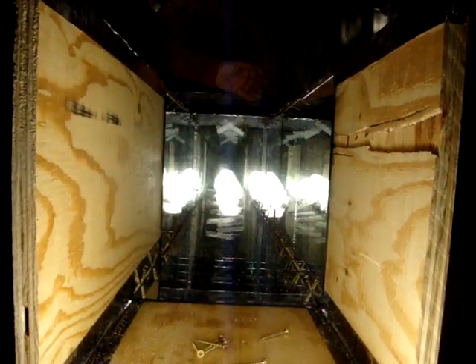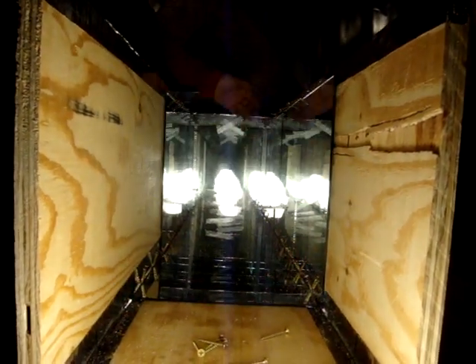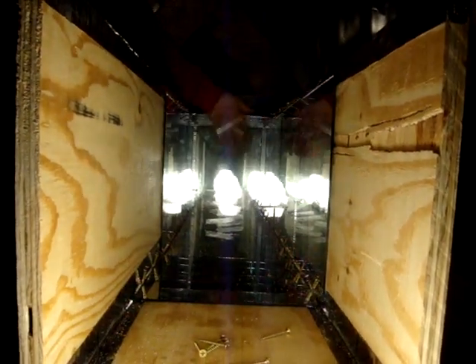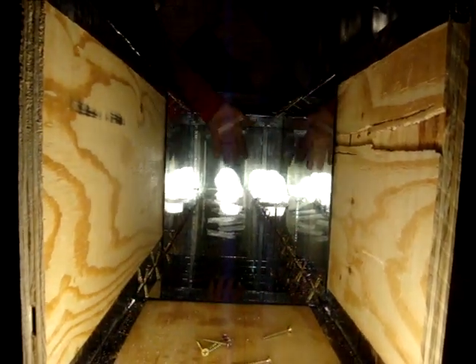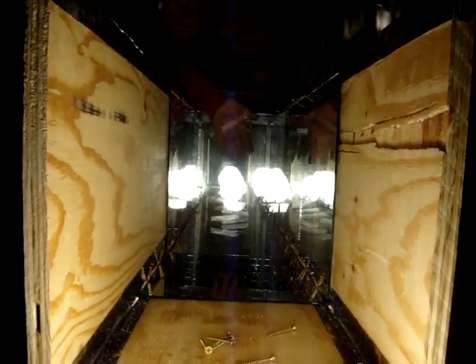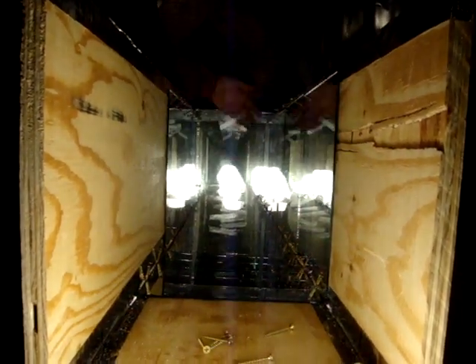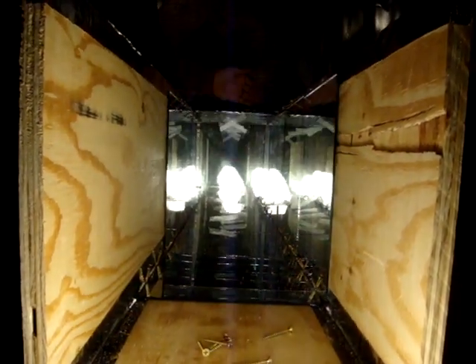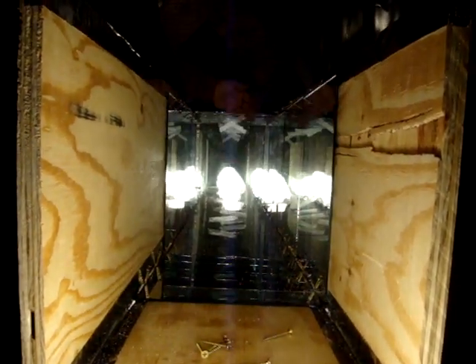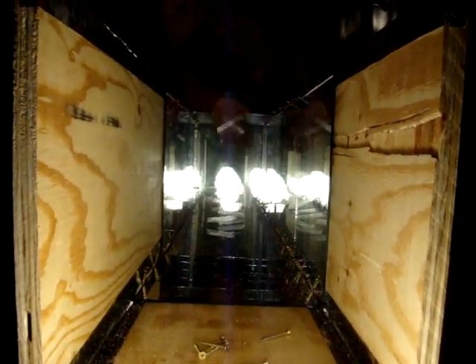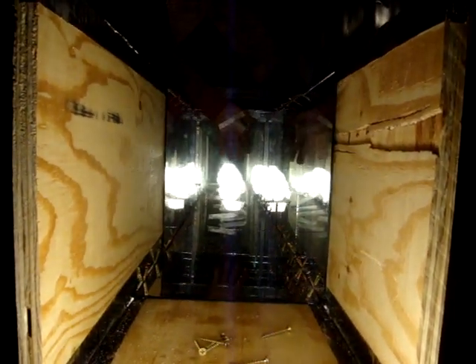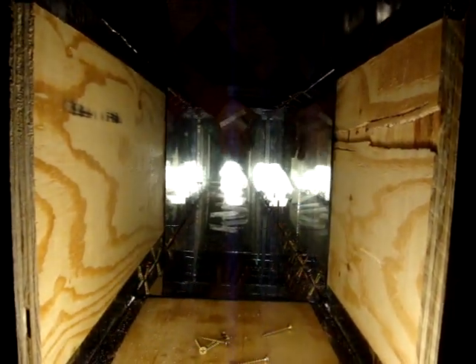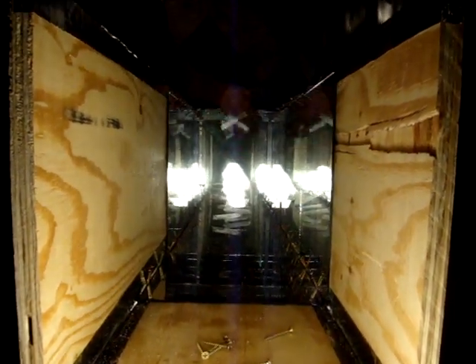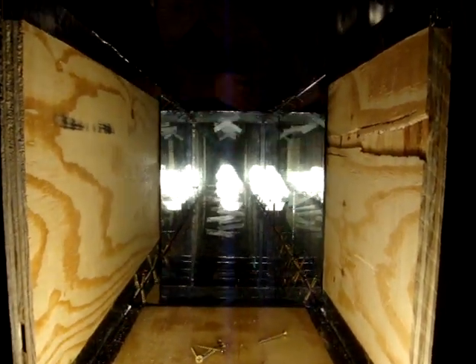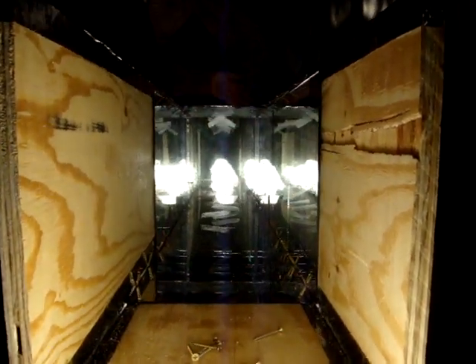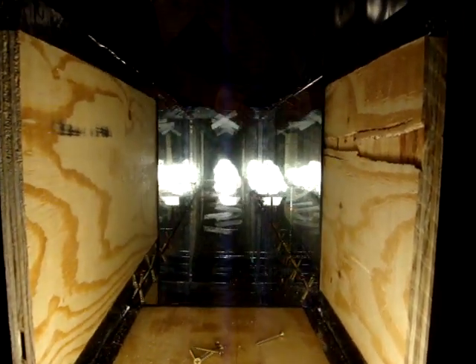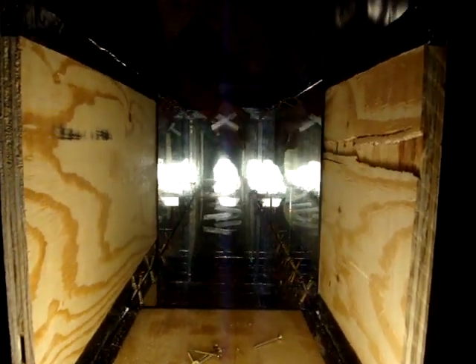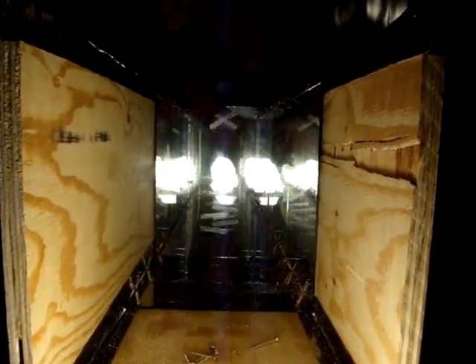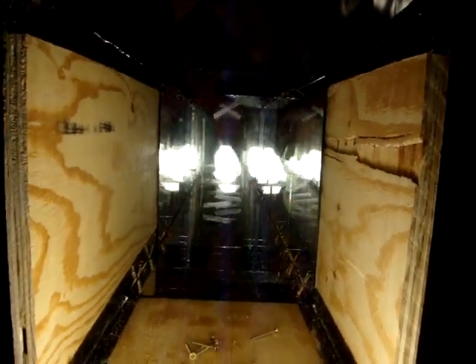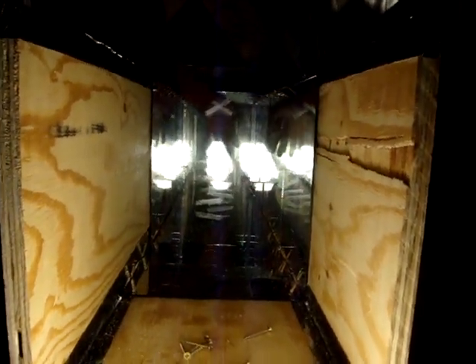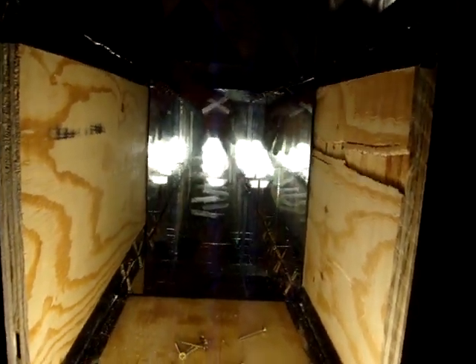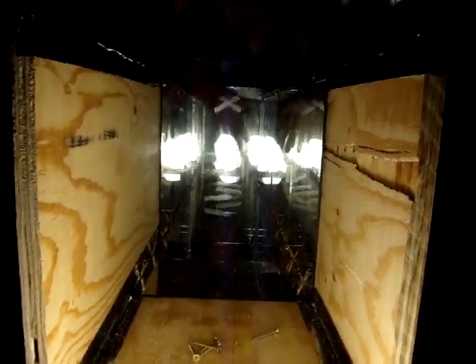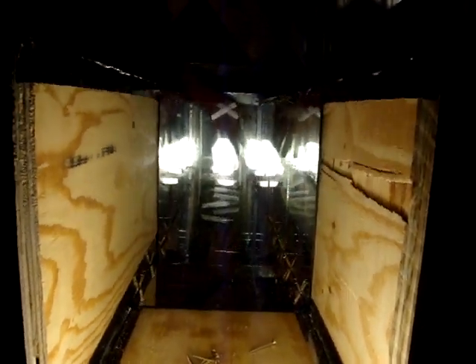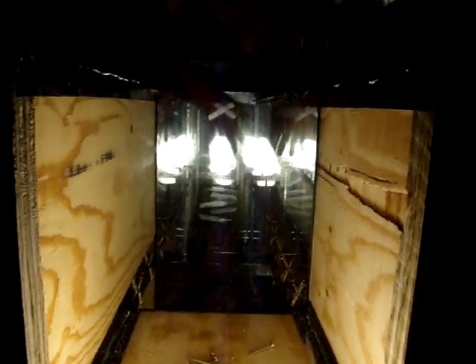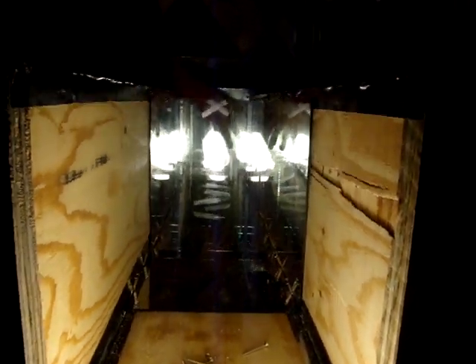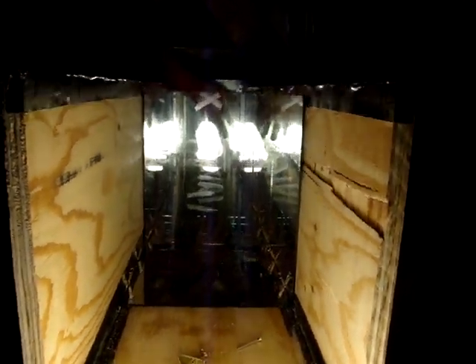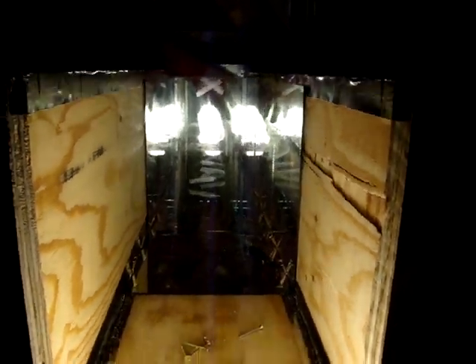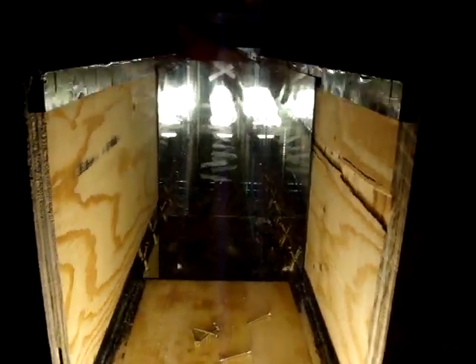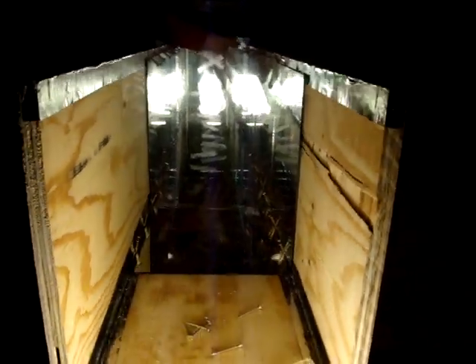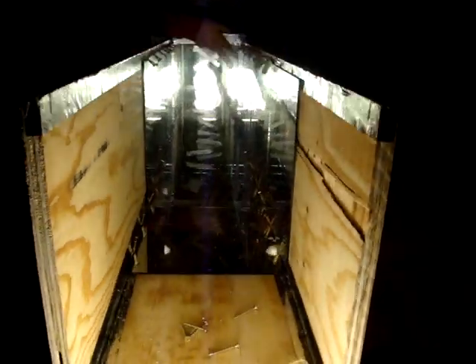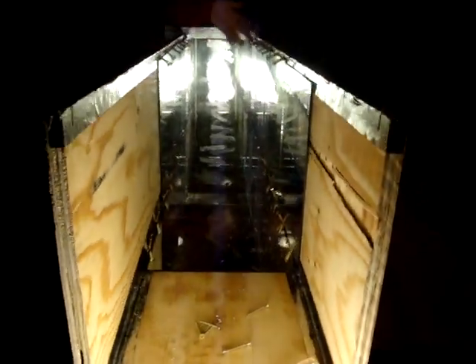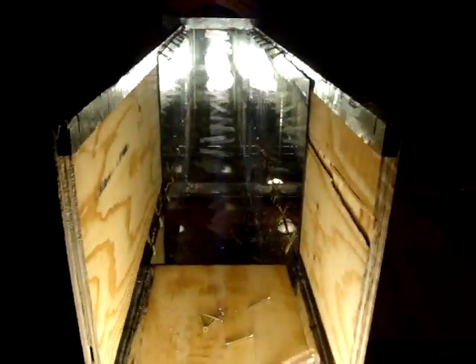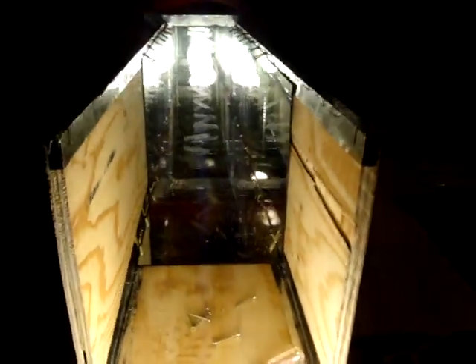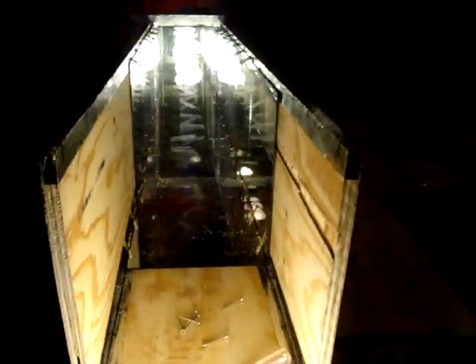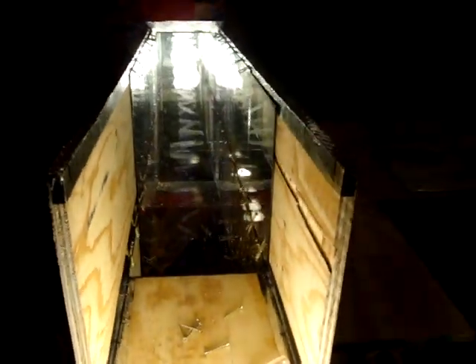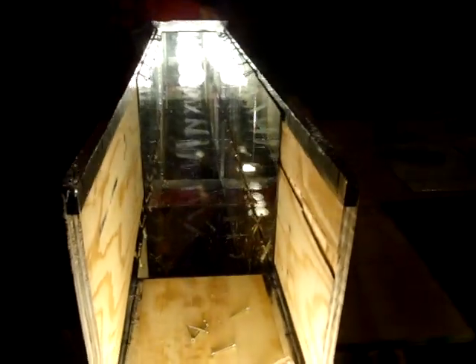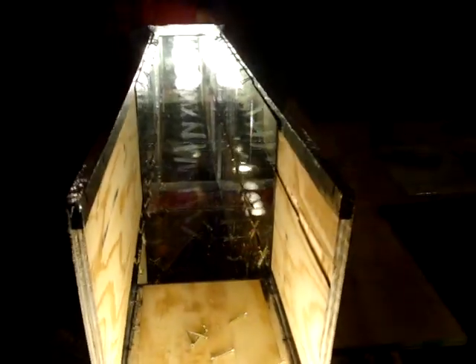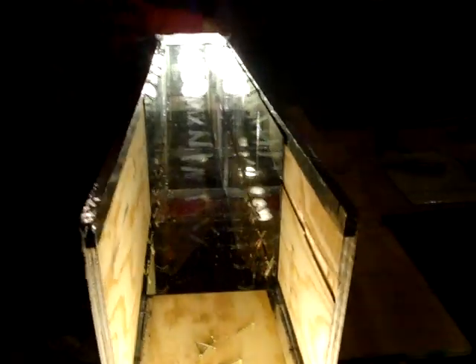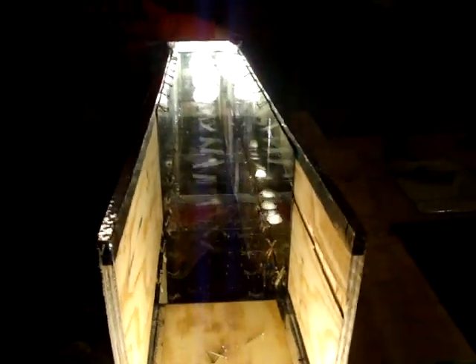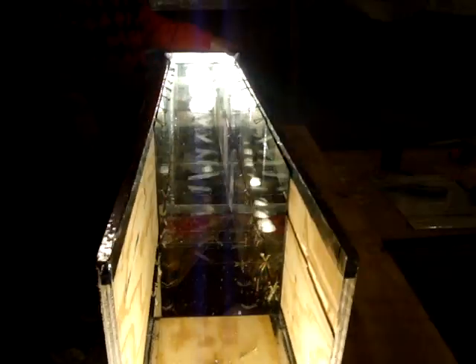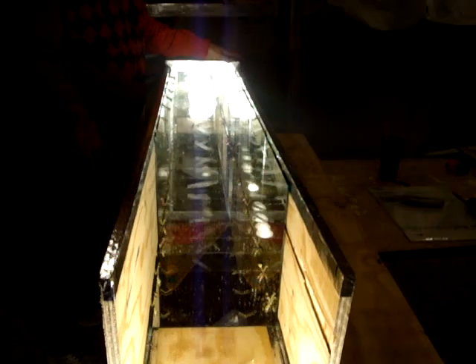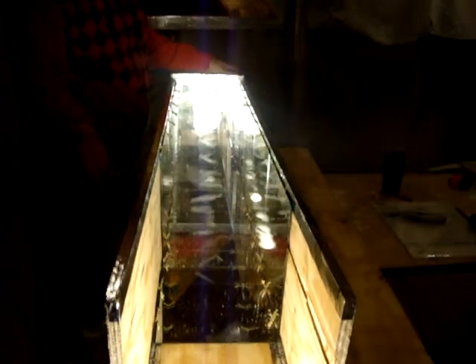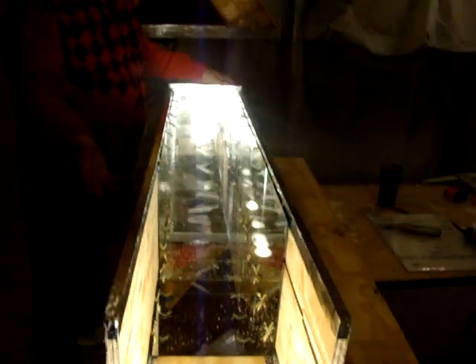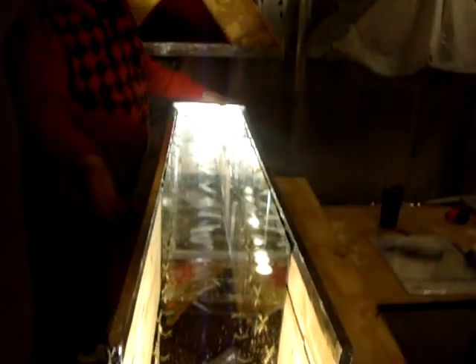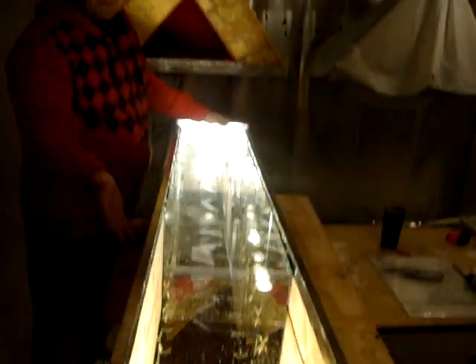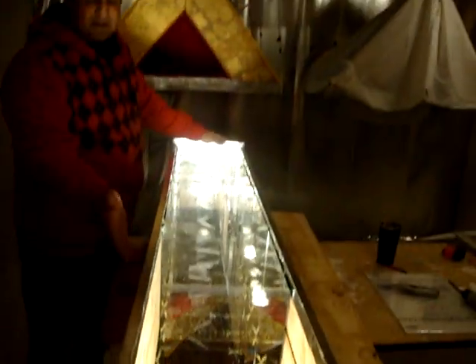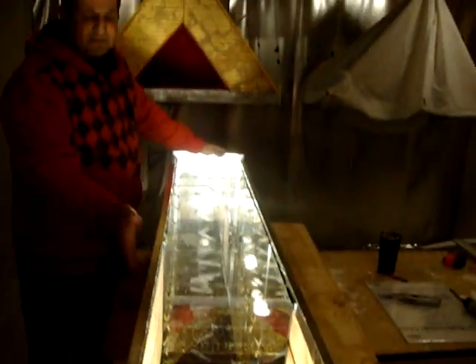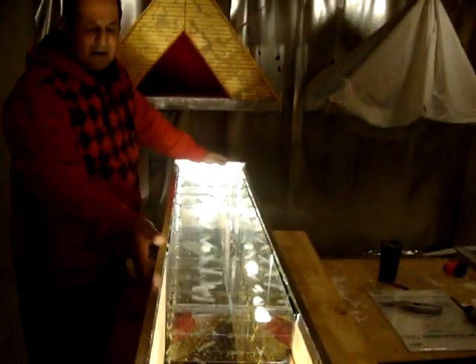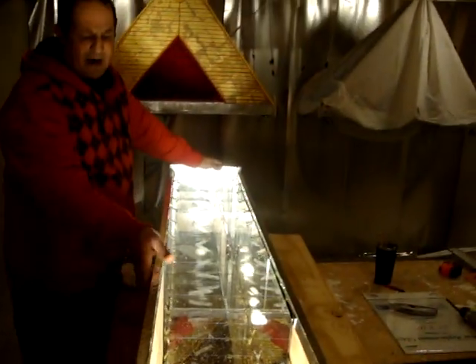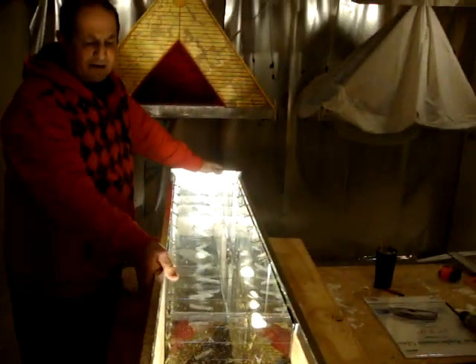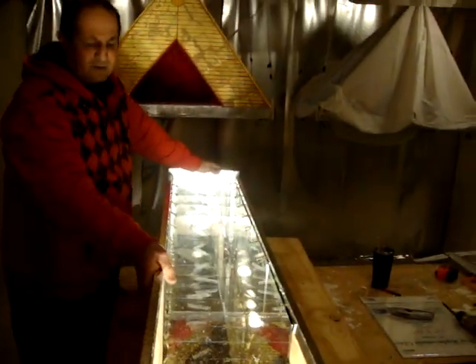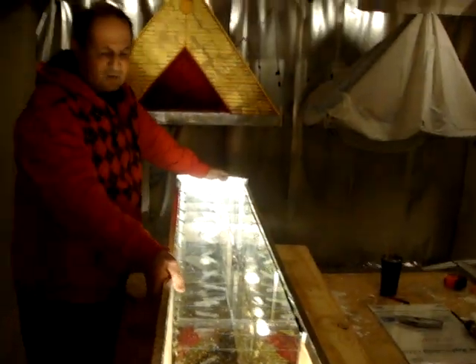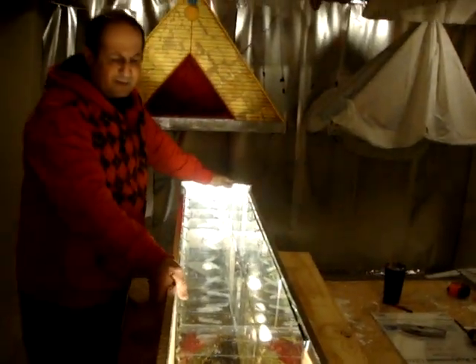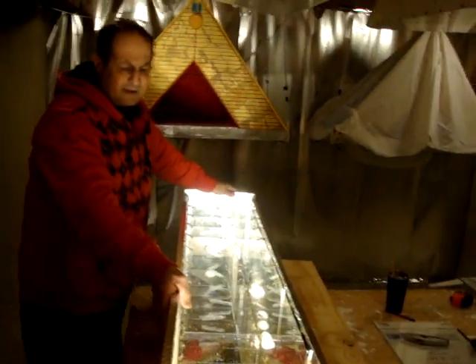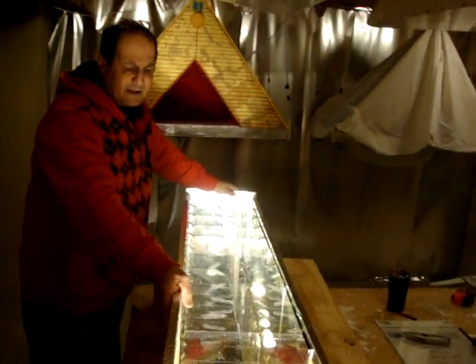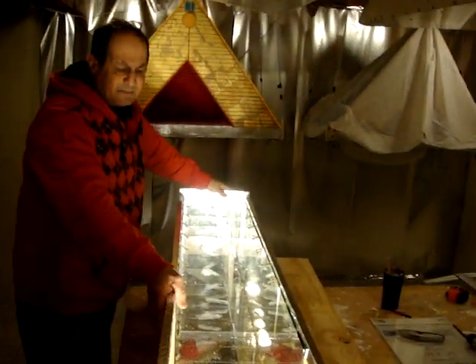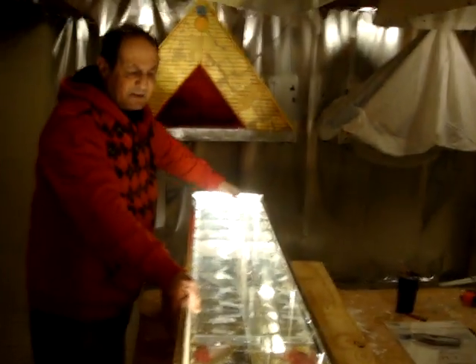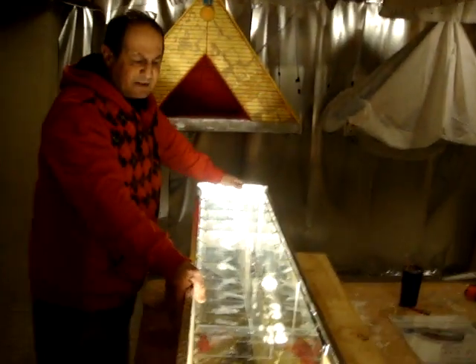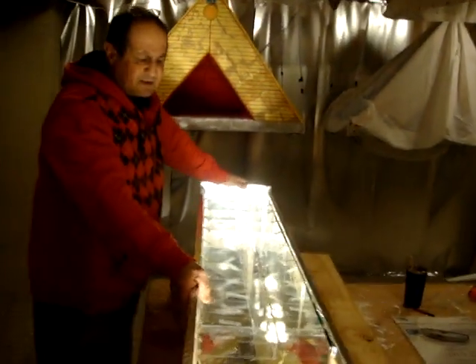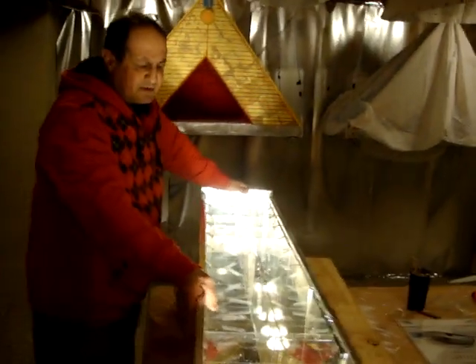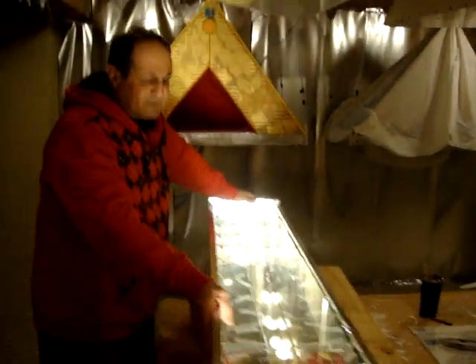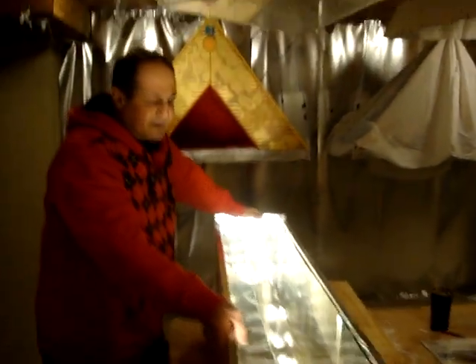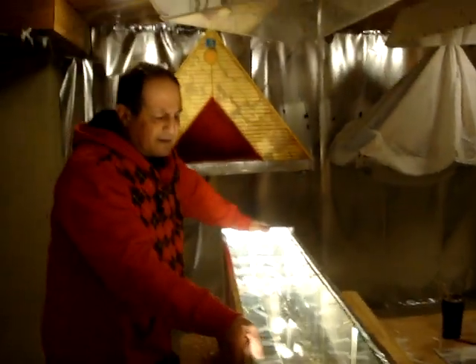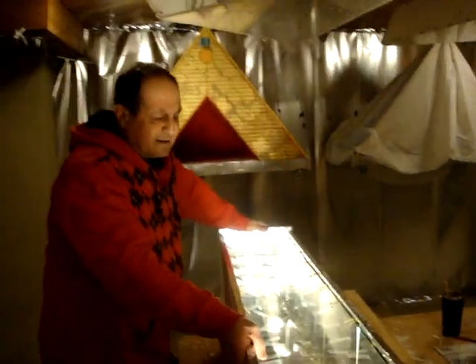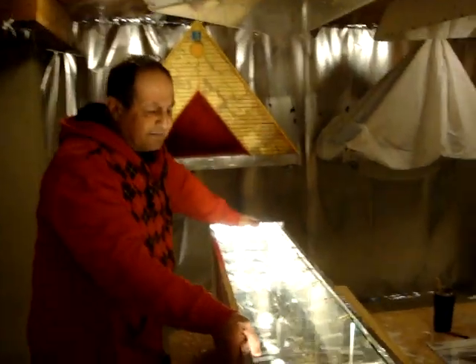You can see the layers: one, two, three, four — we're more than halfway done with this model, and we'll be done pretty soon with it.